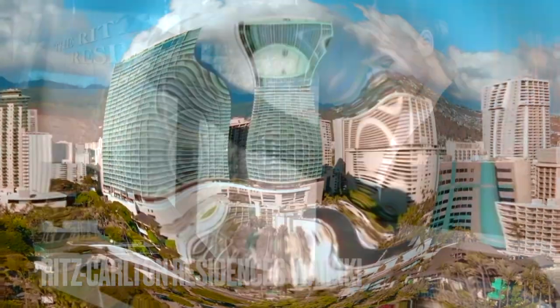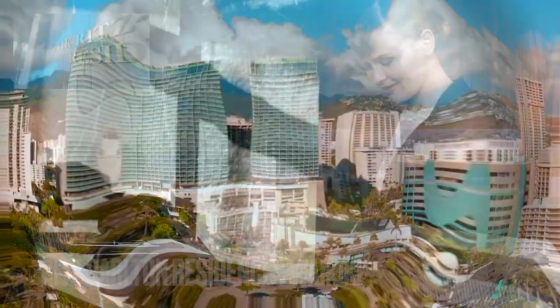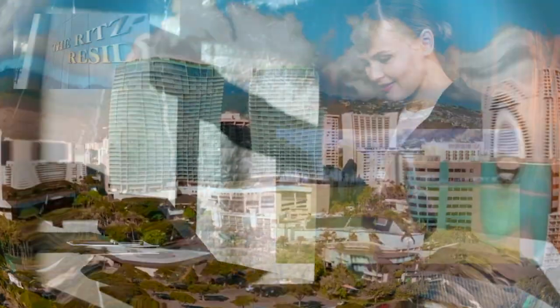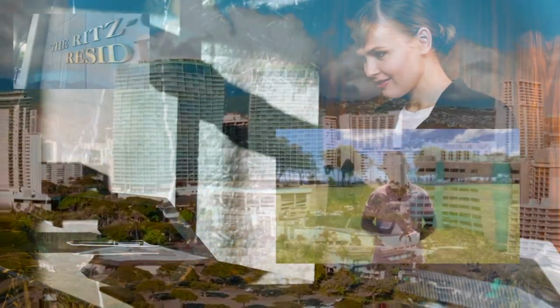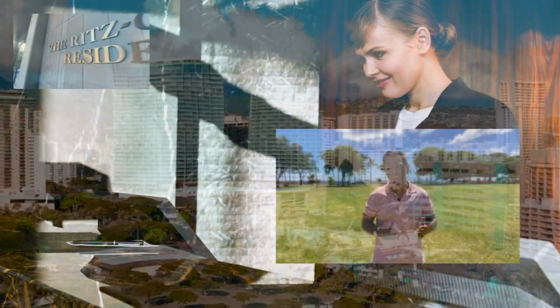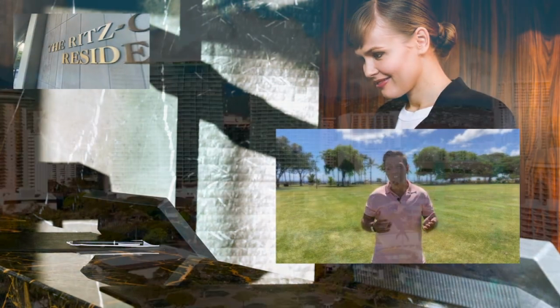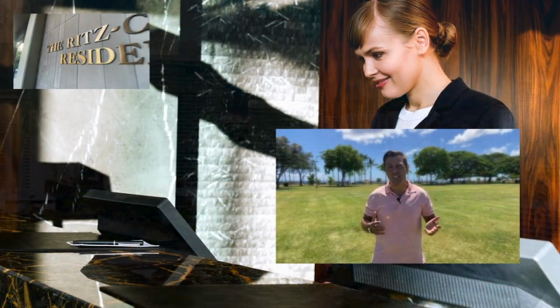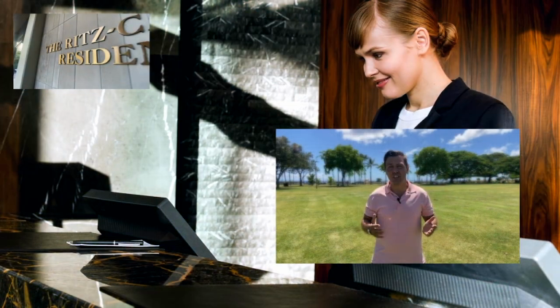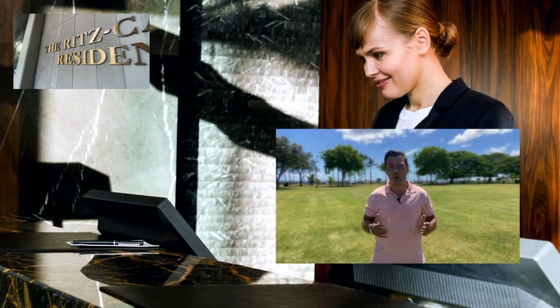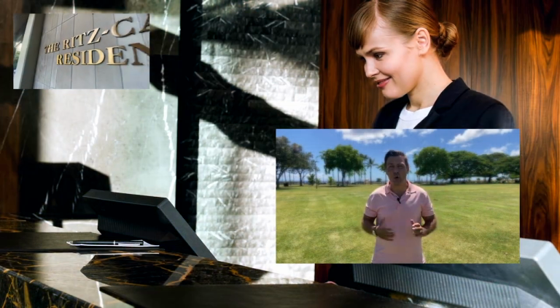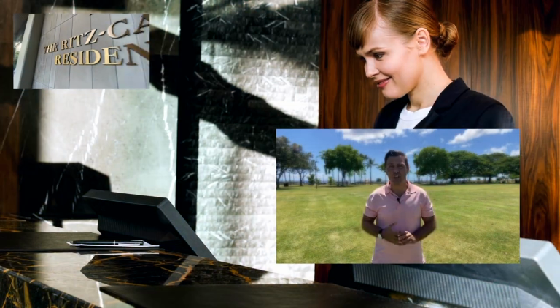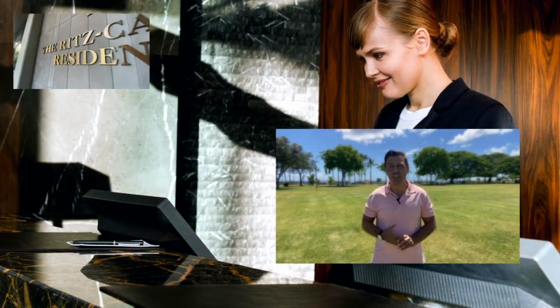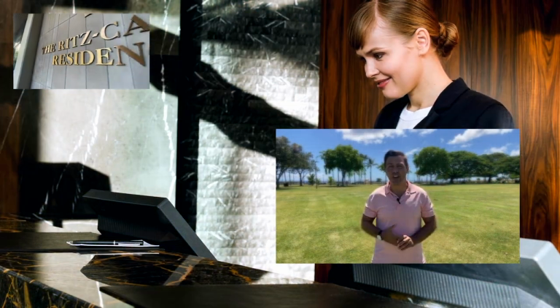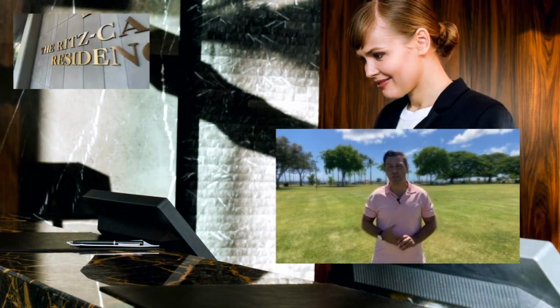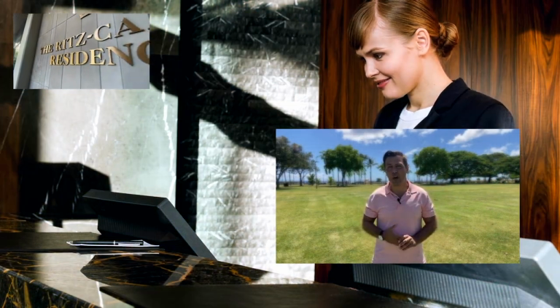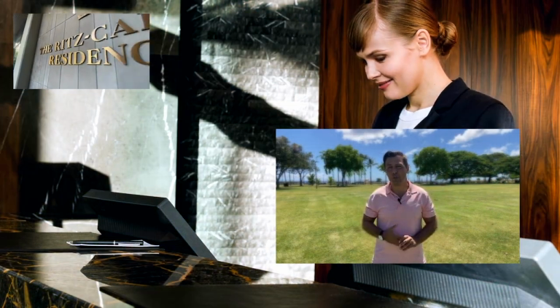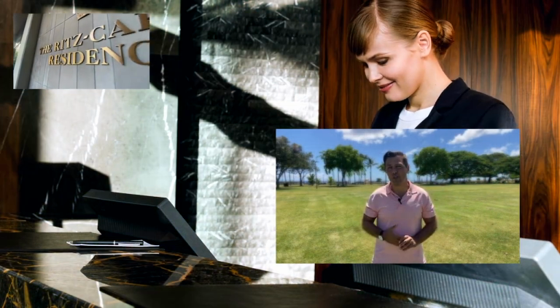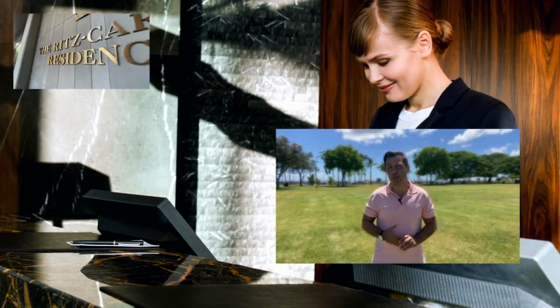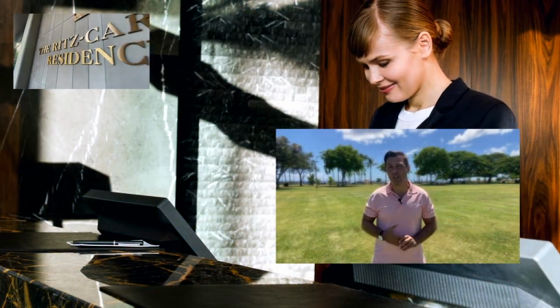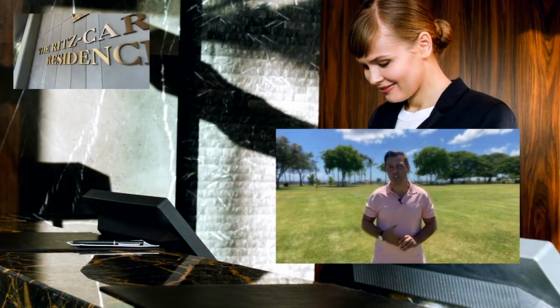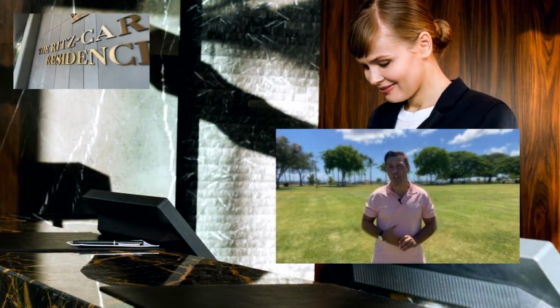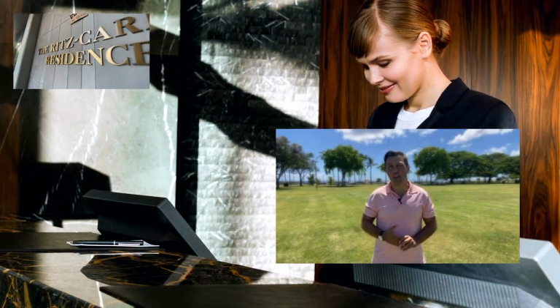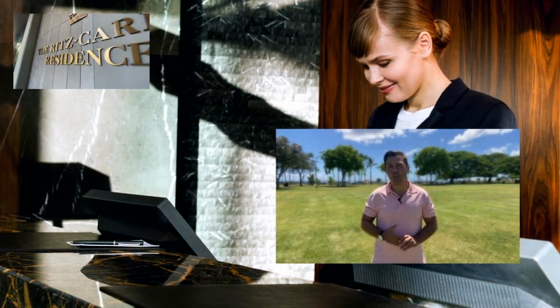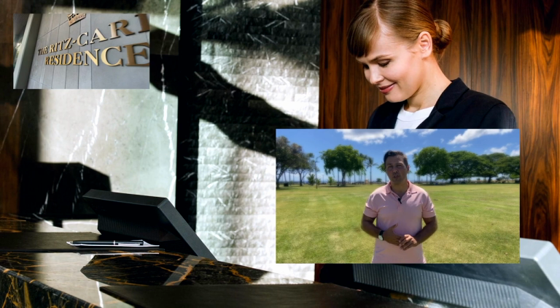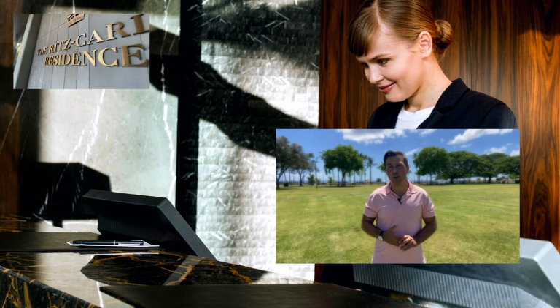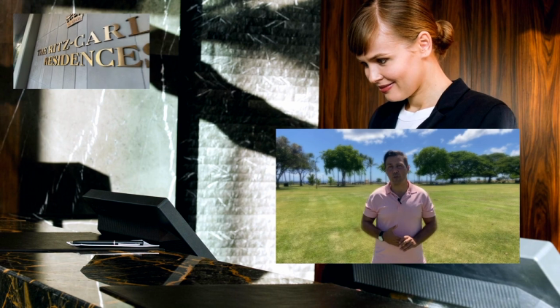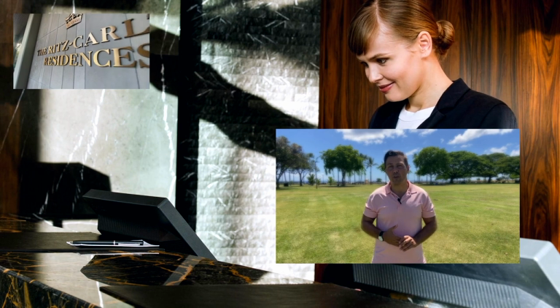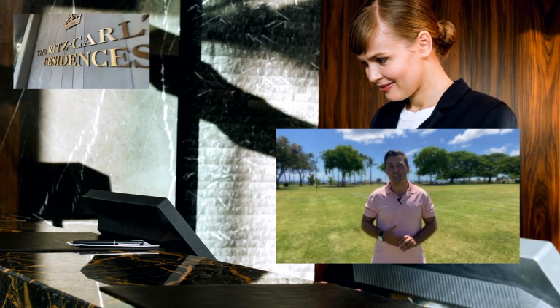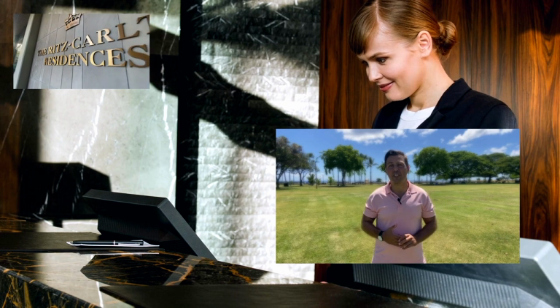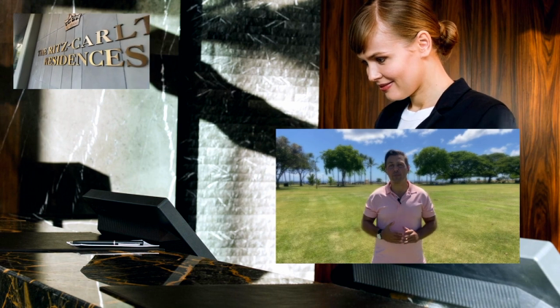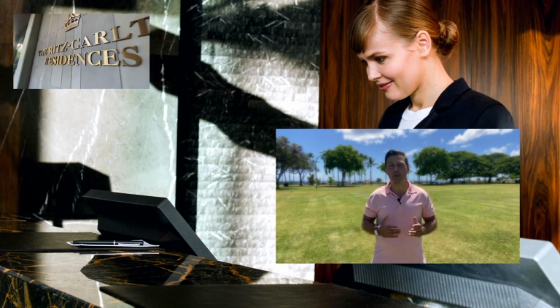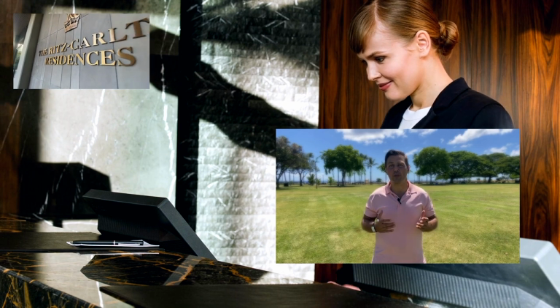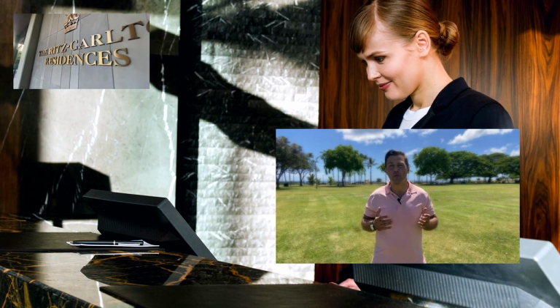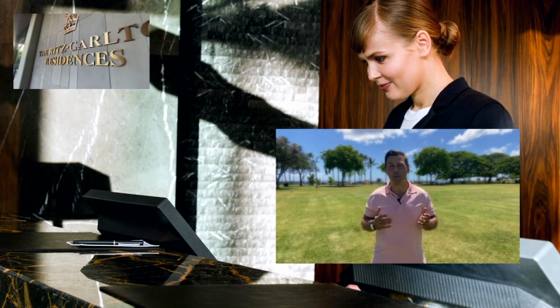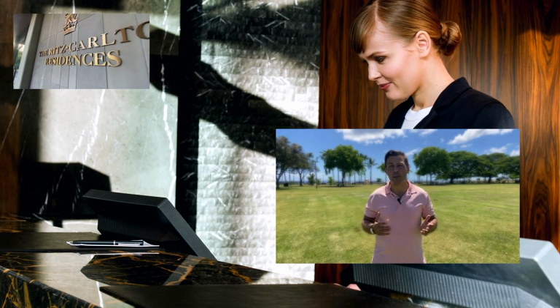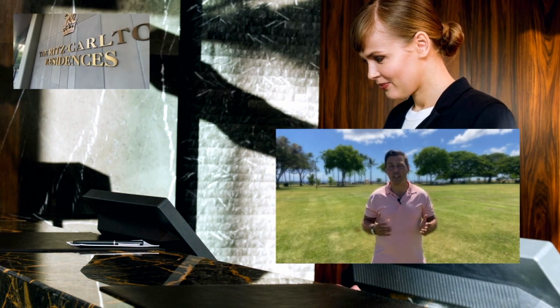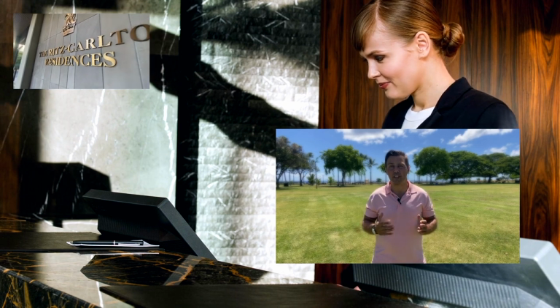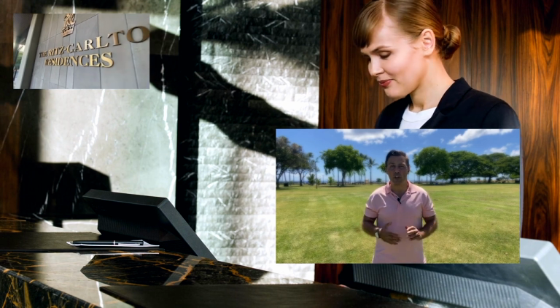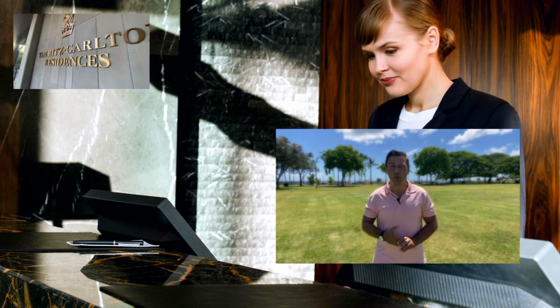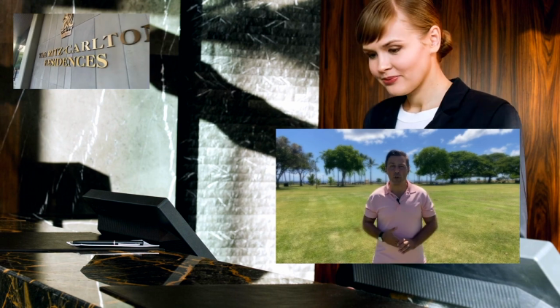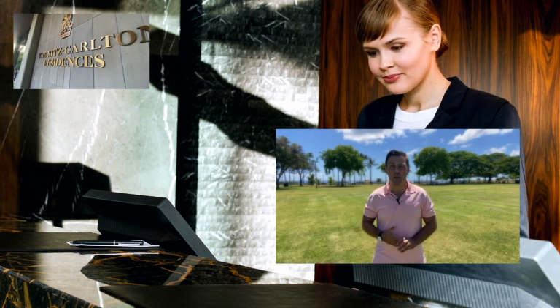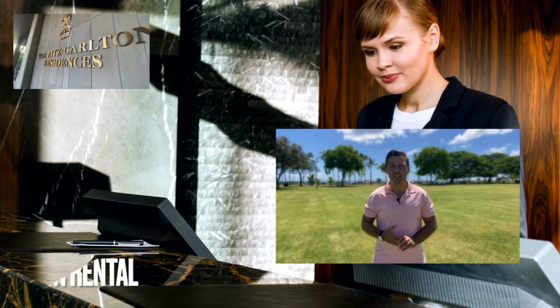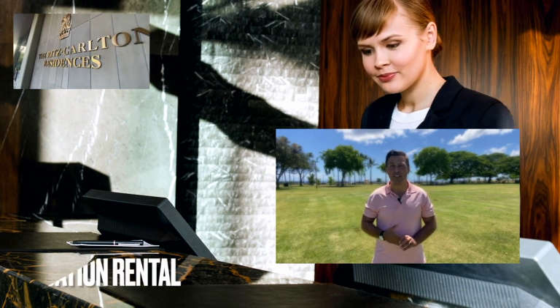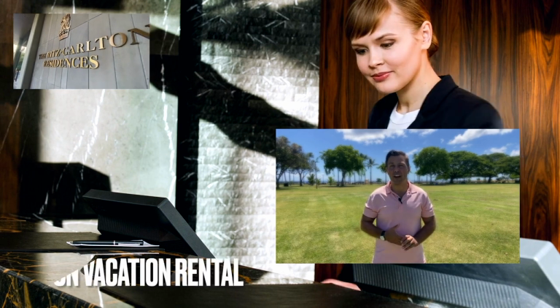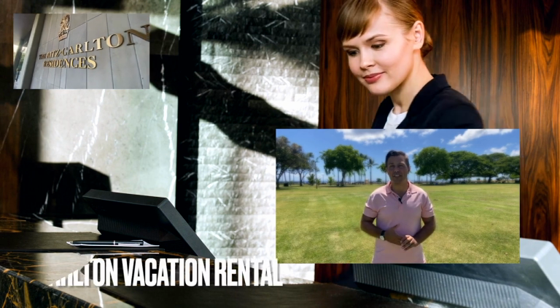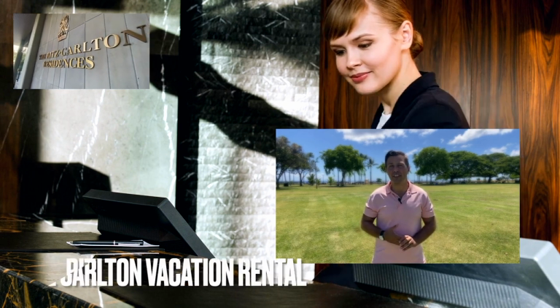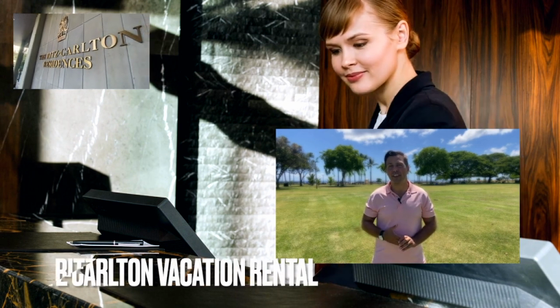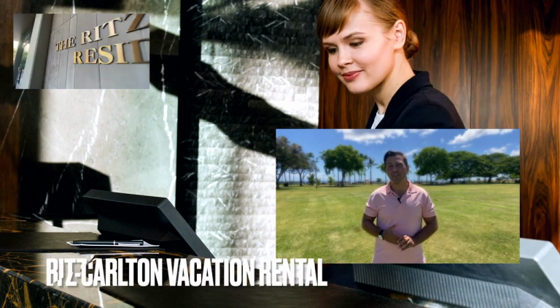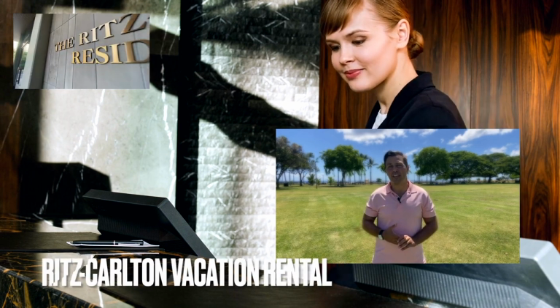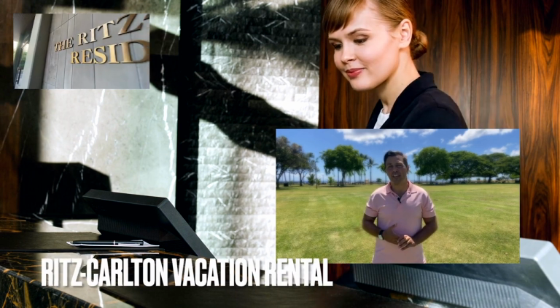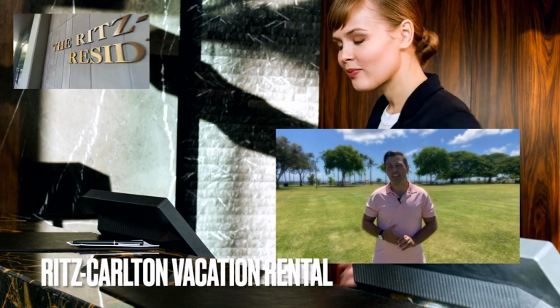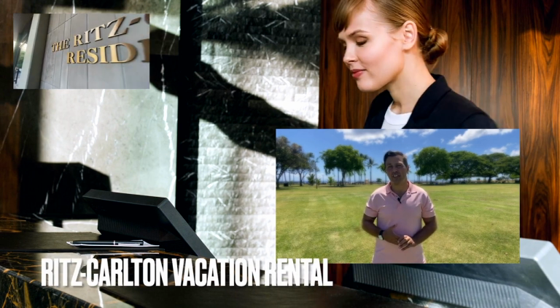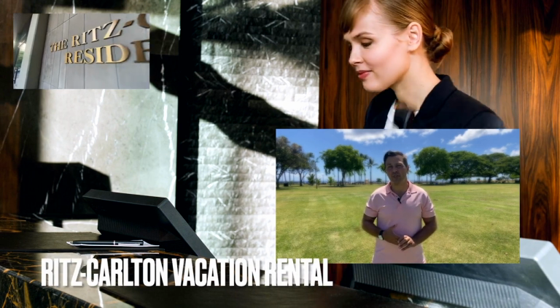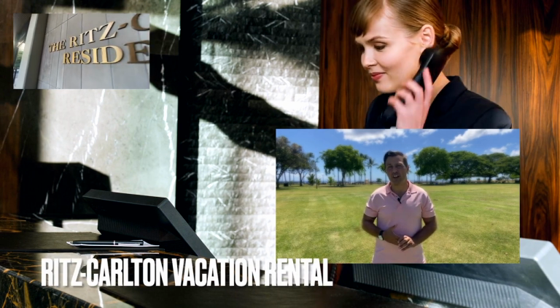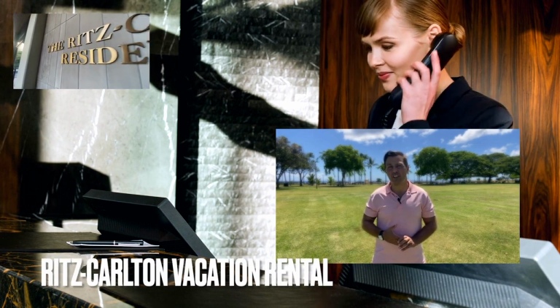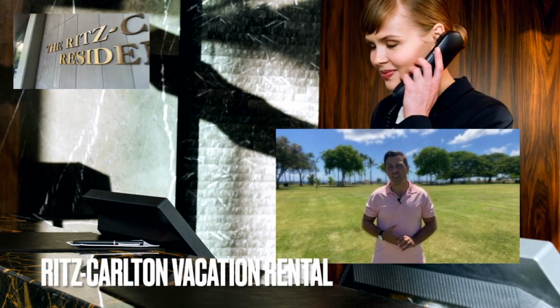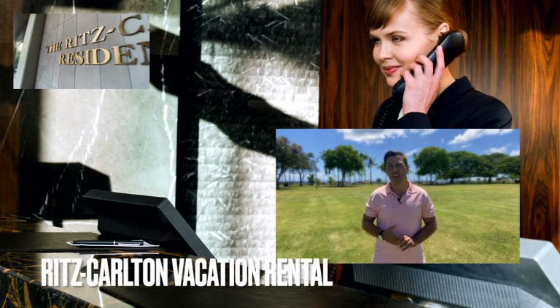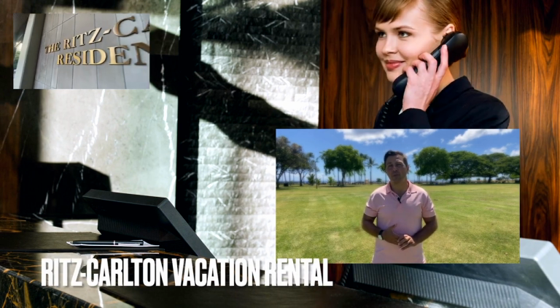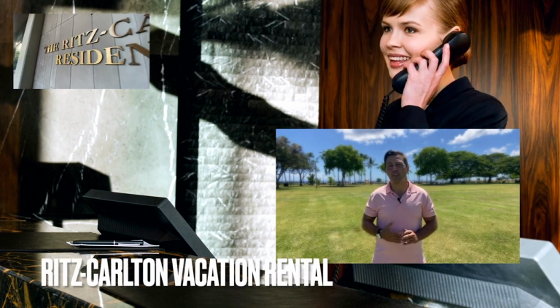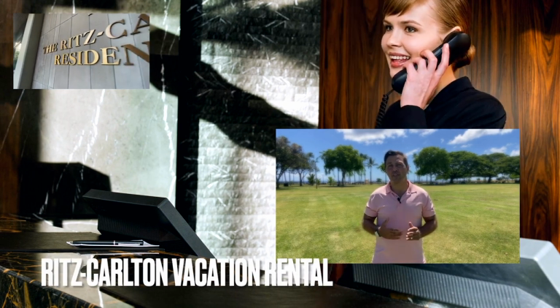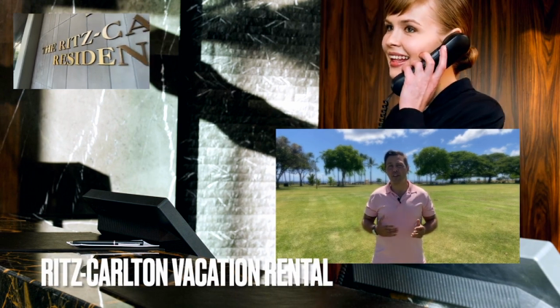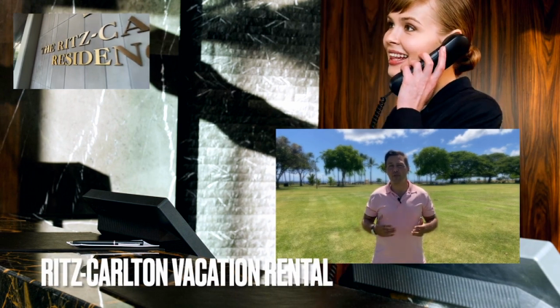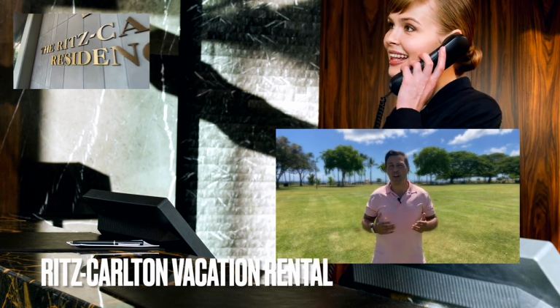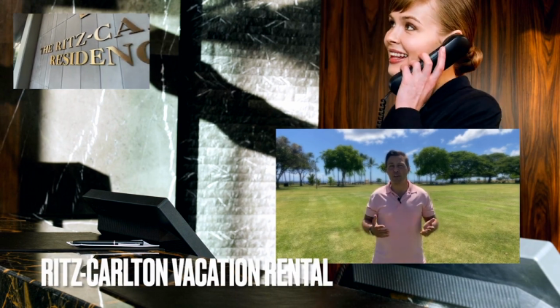In addition, owners have the opportunity to convert this beautiful place to a Ritz-Carlton vacation rental with great revenue potential.